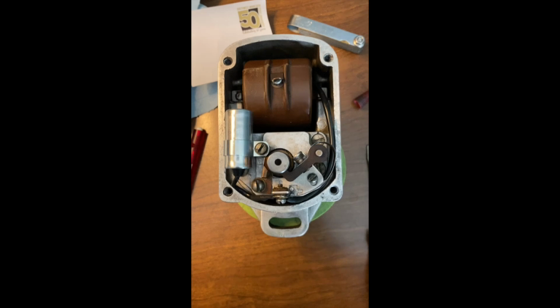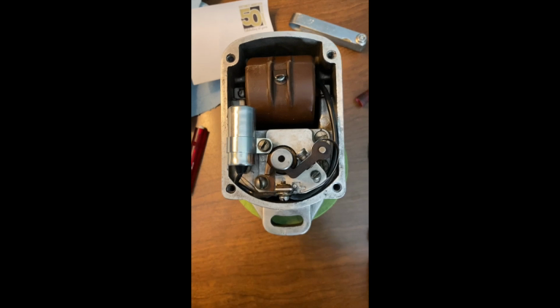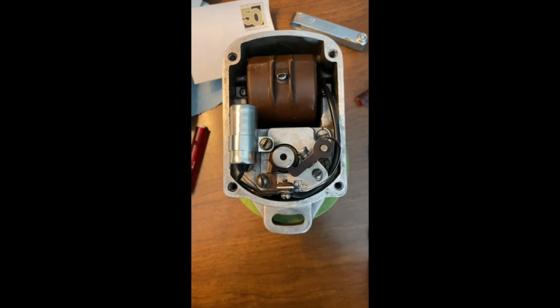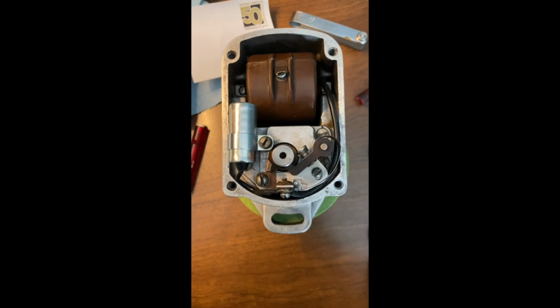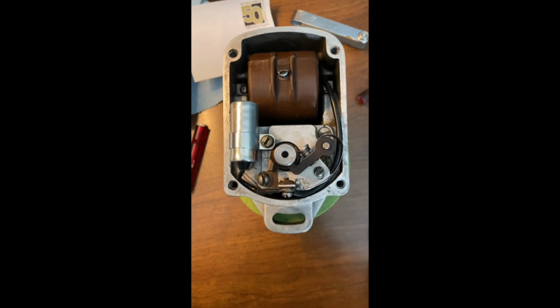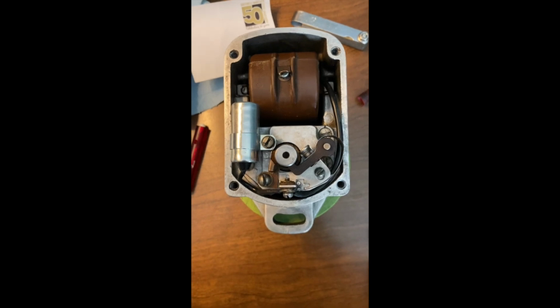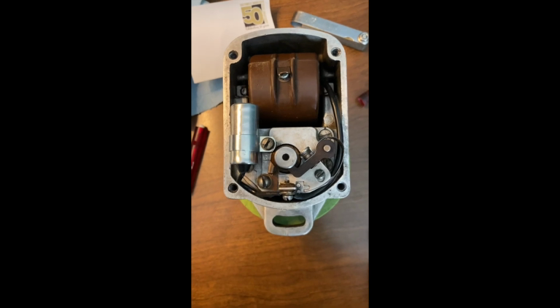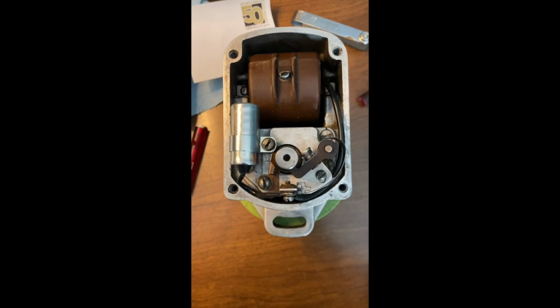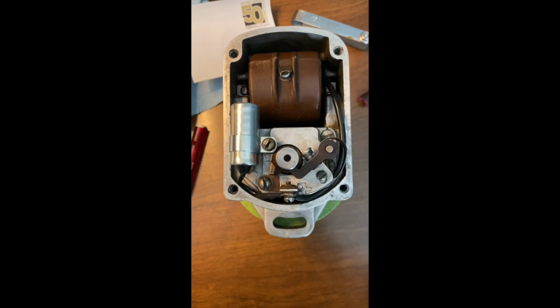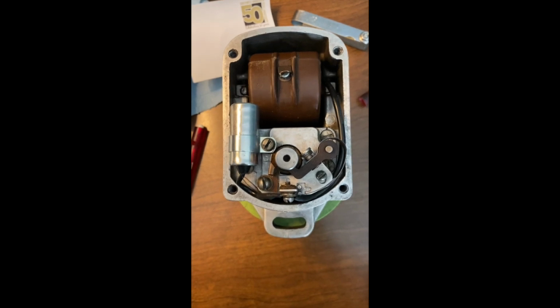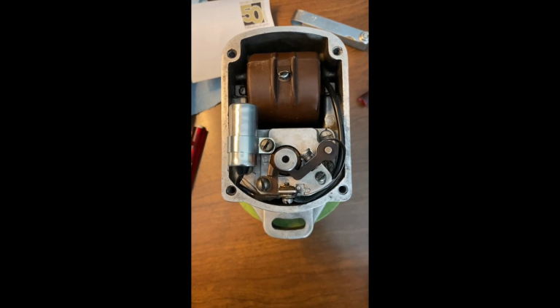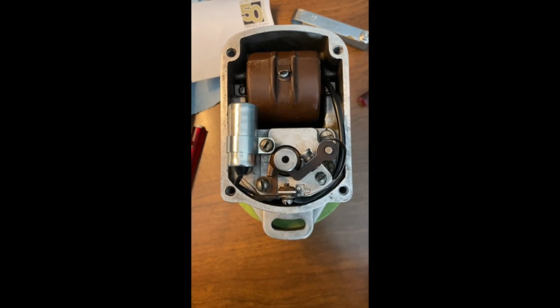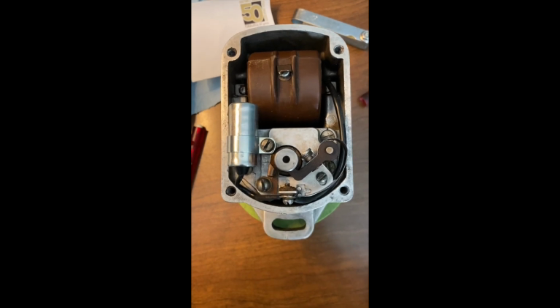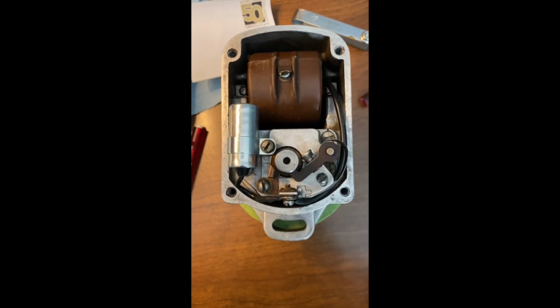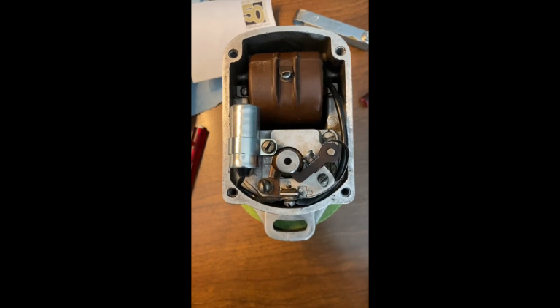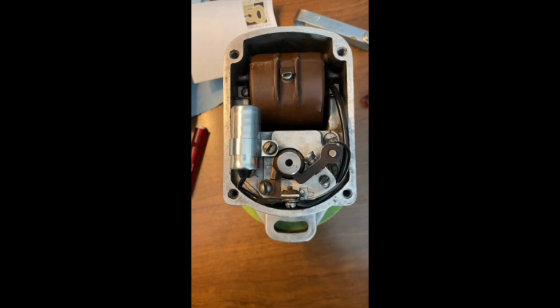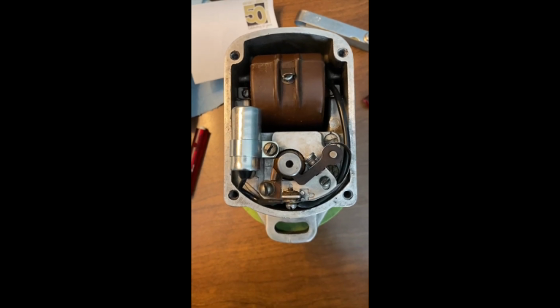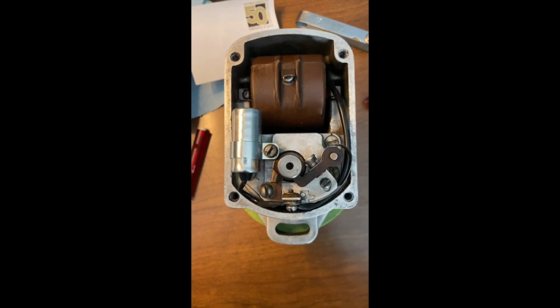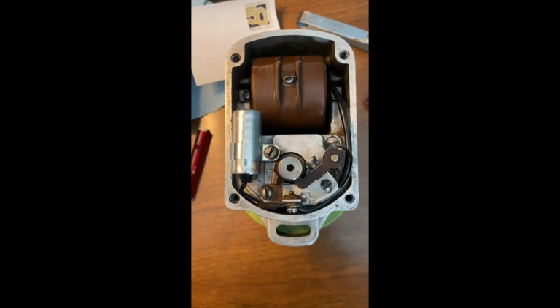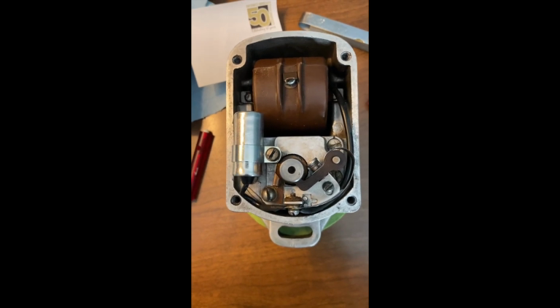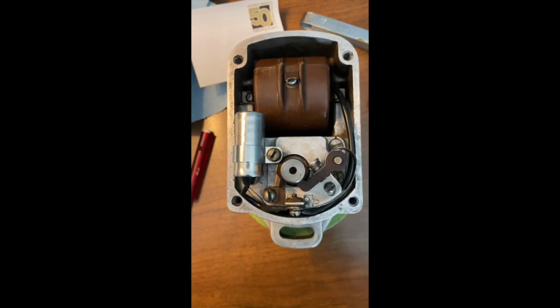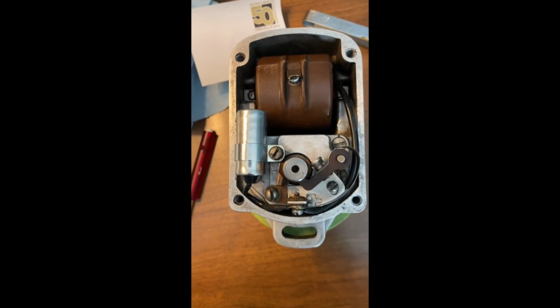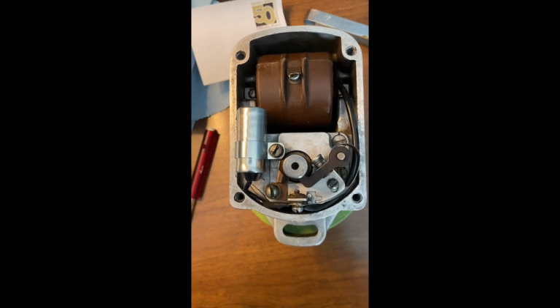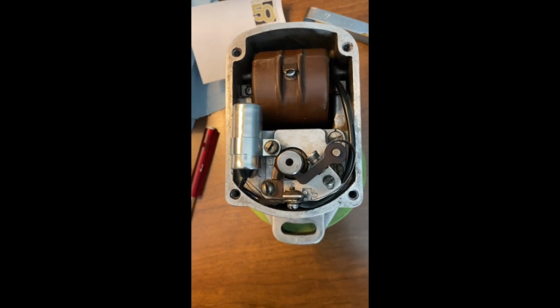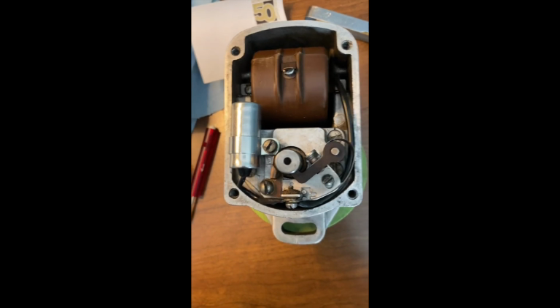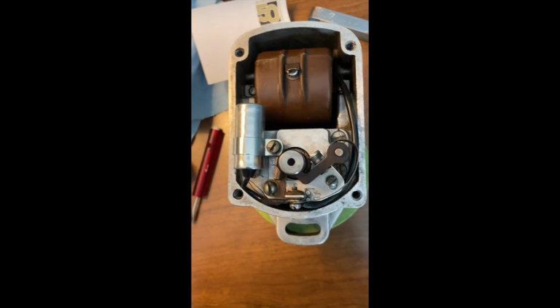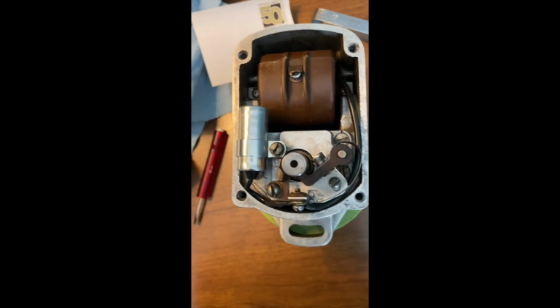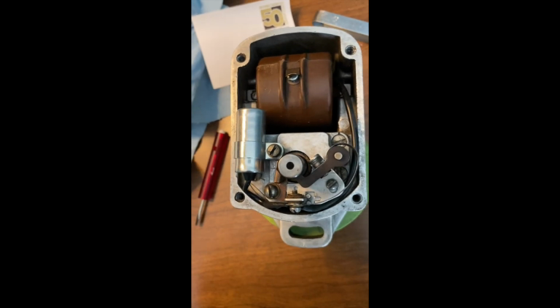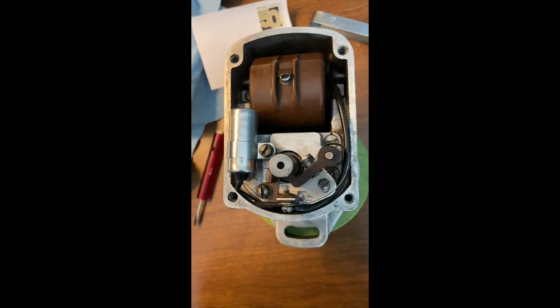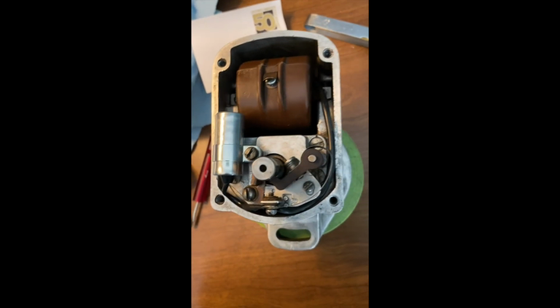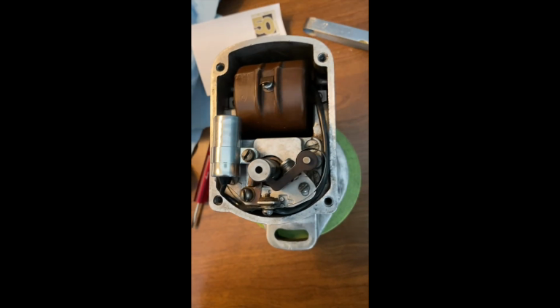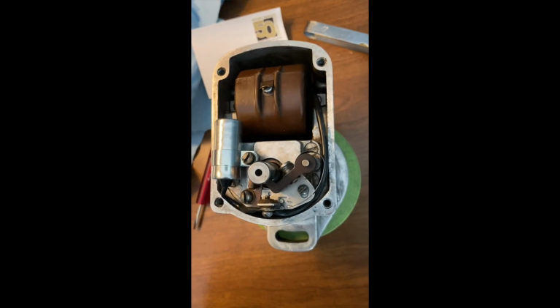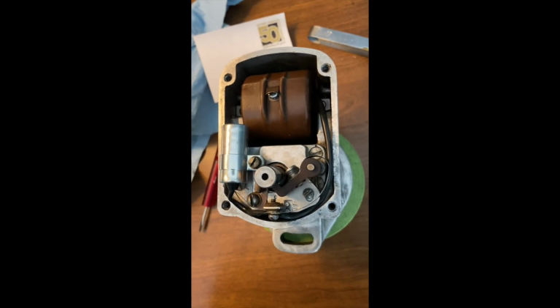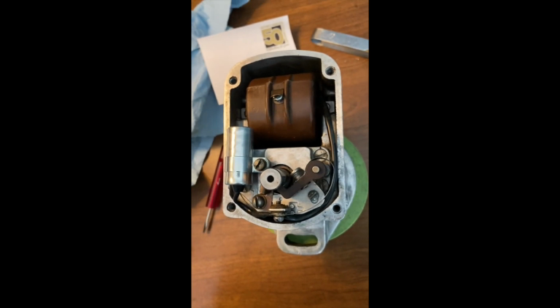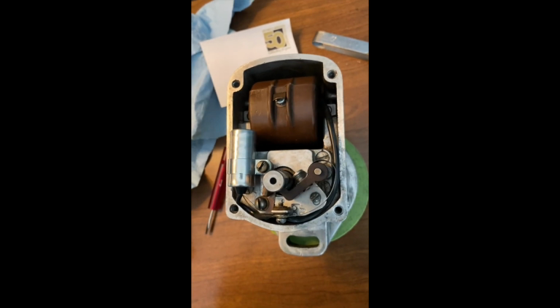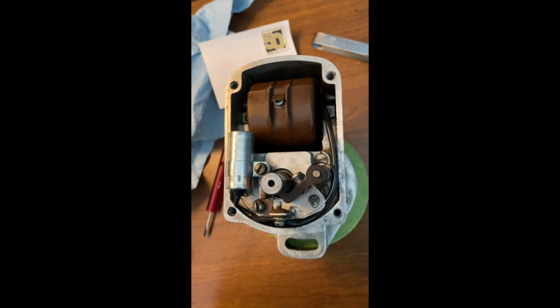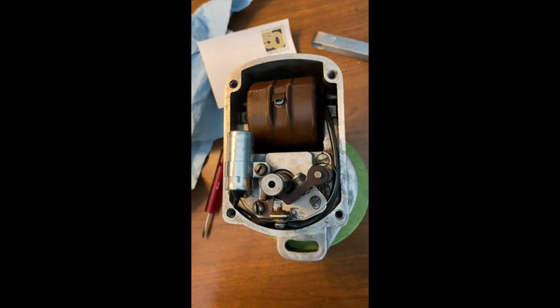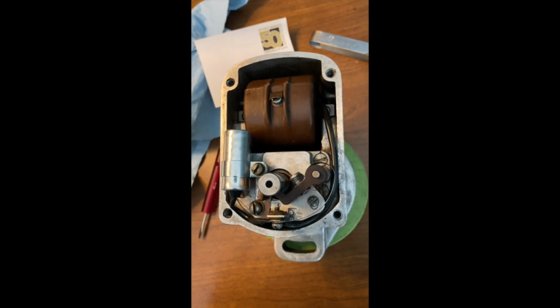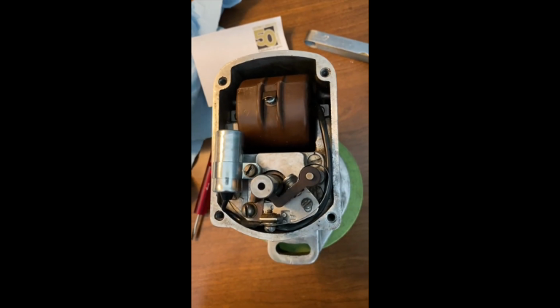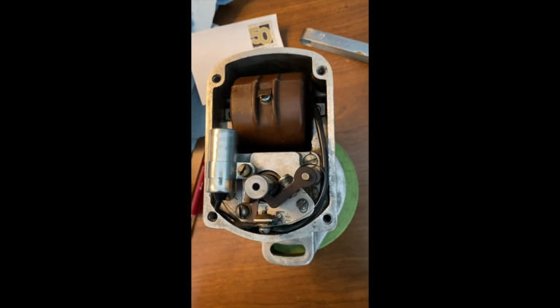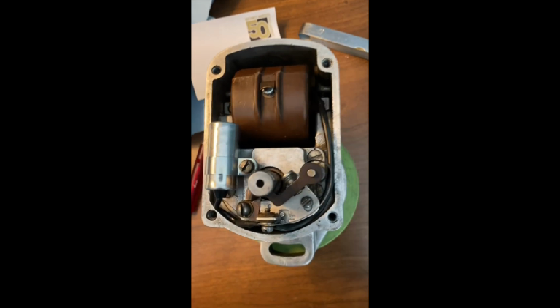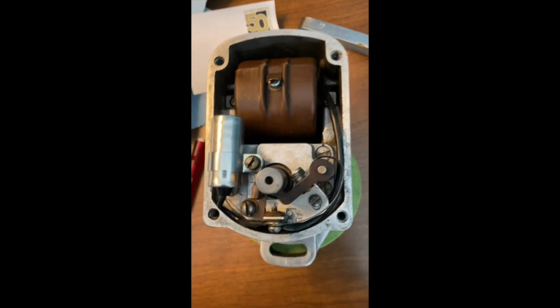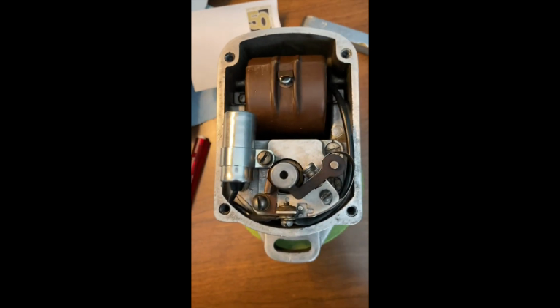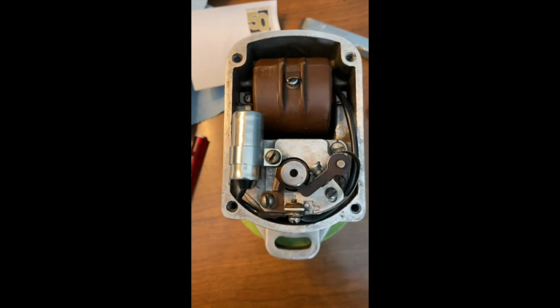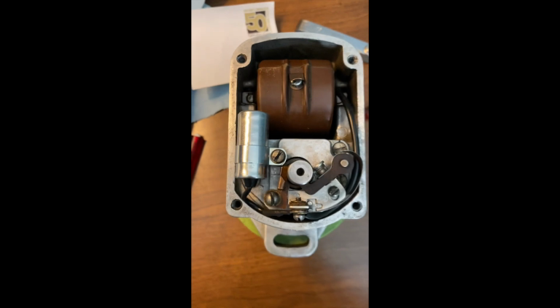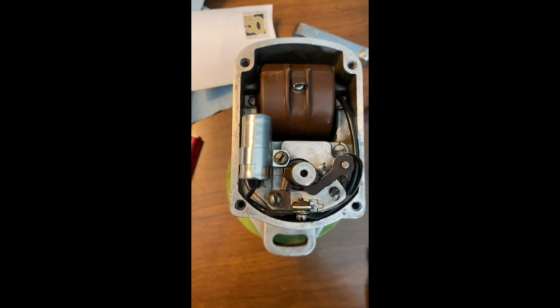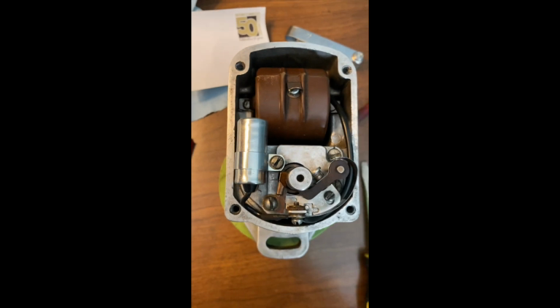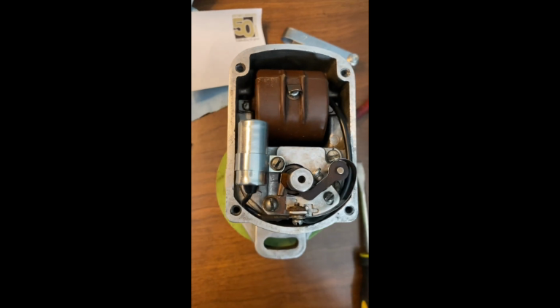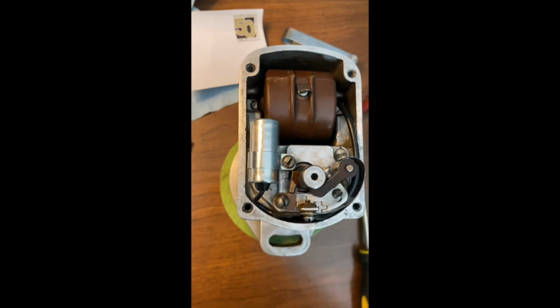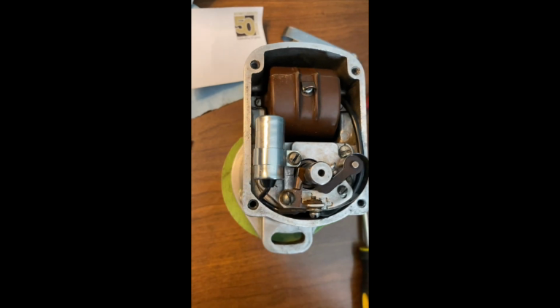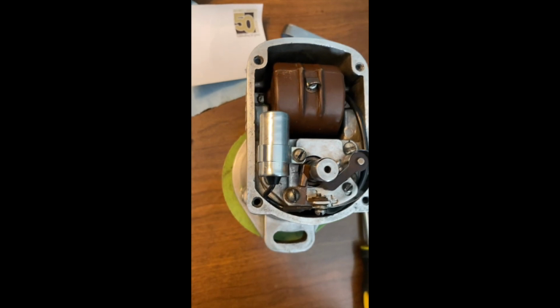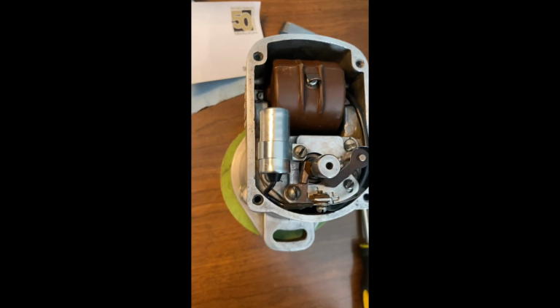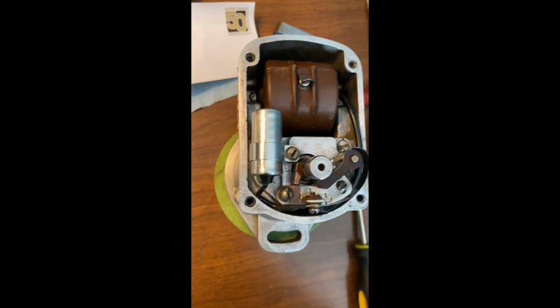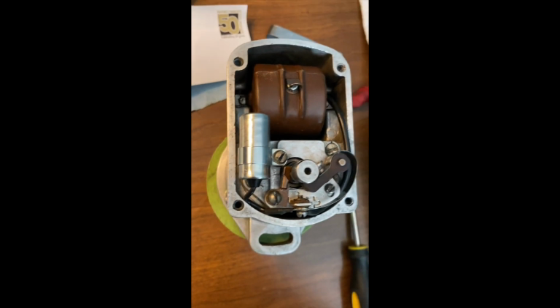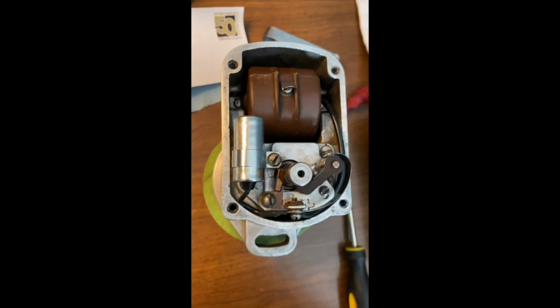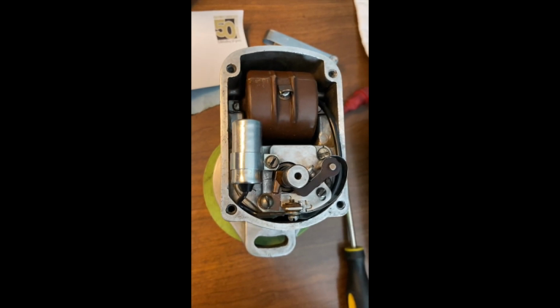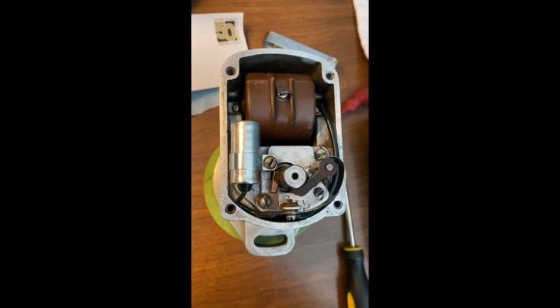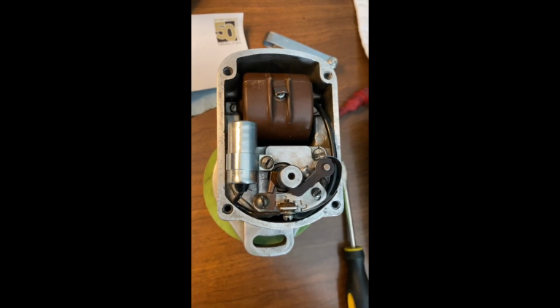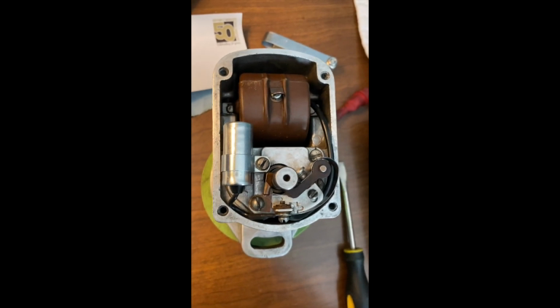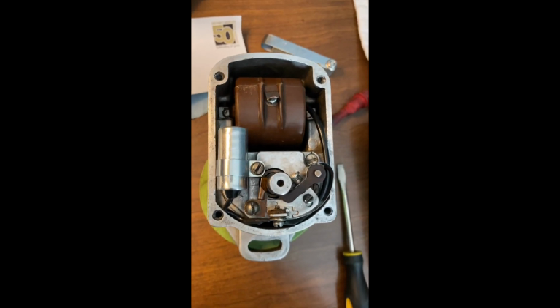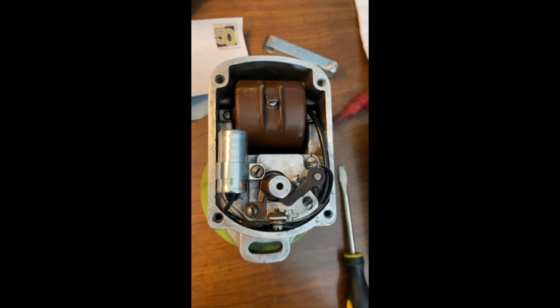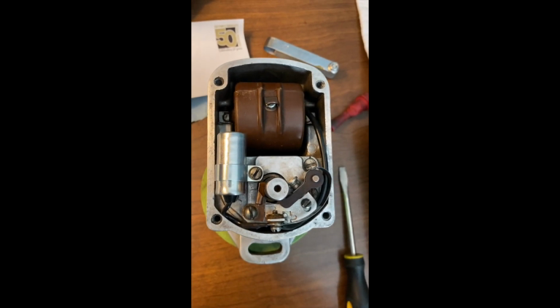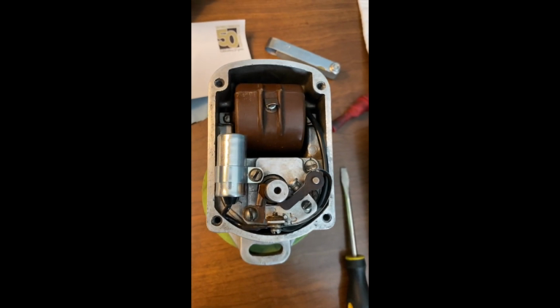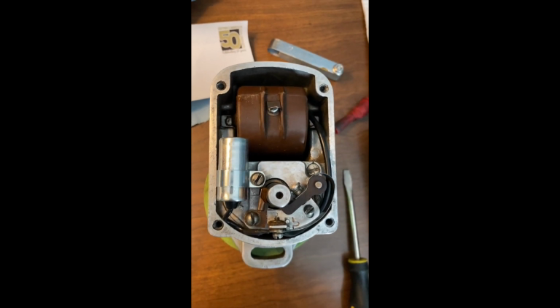Got a Fairbanks Morse FMX magneto. It's a 2B6 off of a 1936 John Deere.